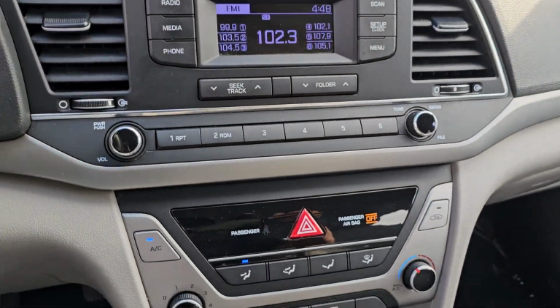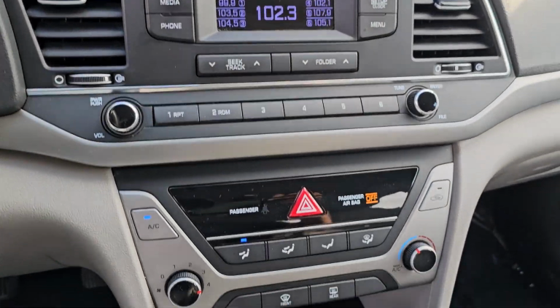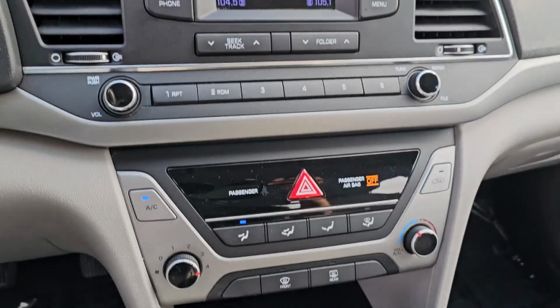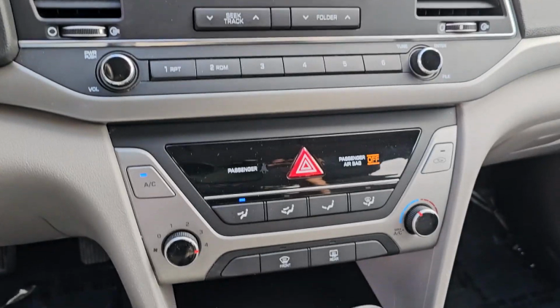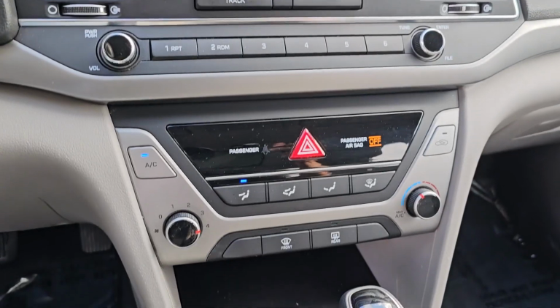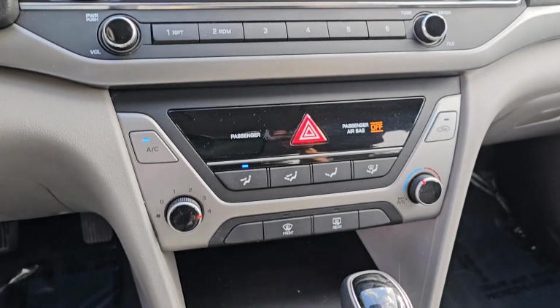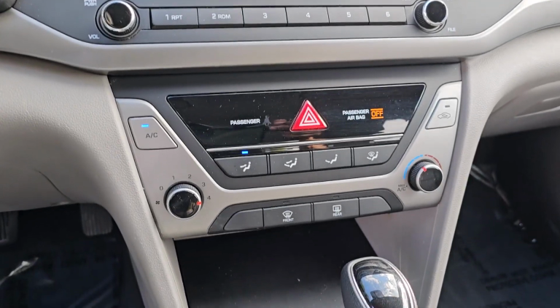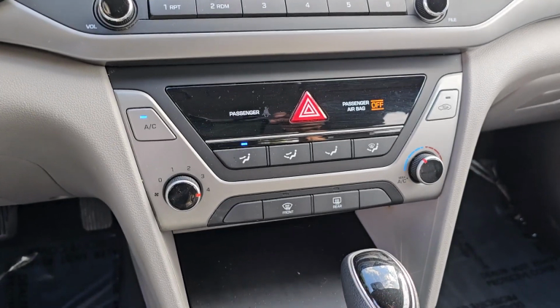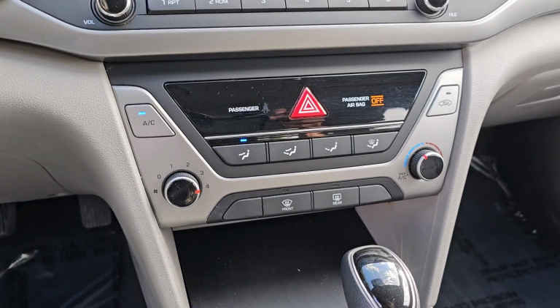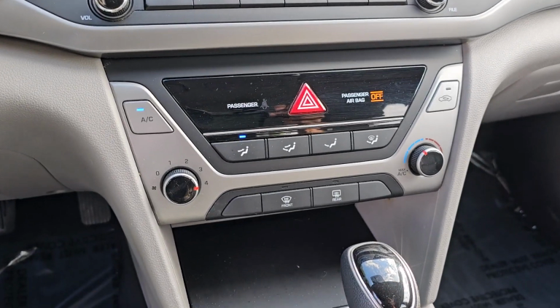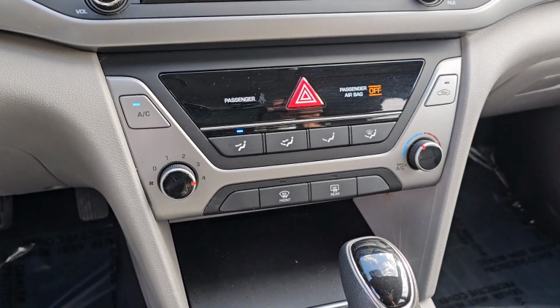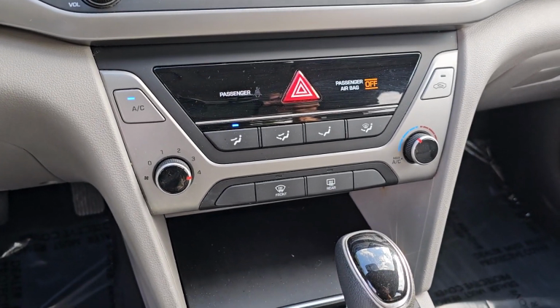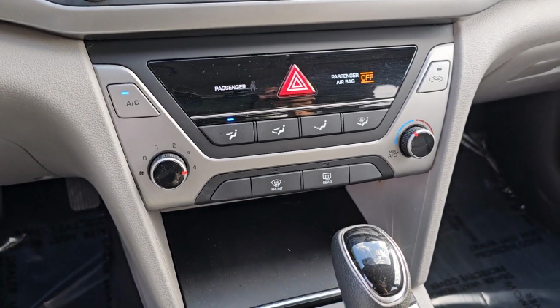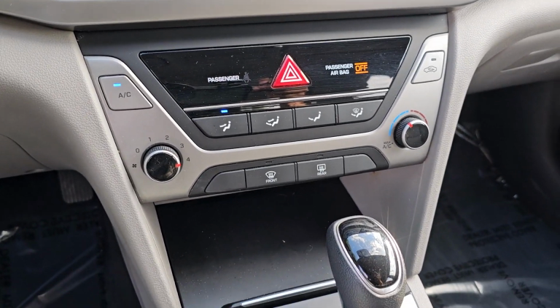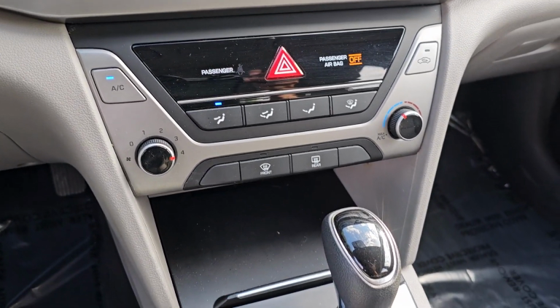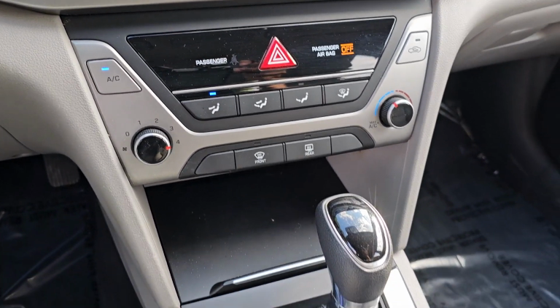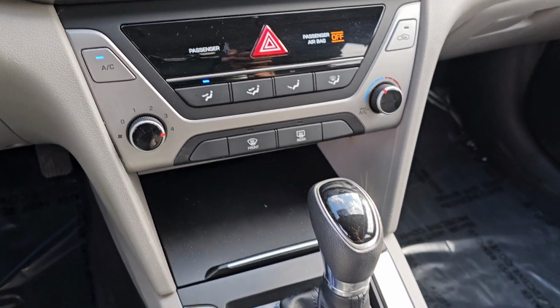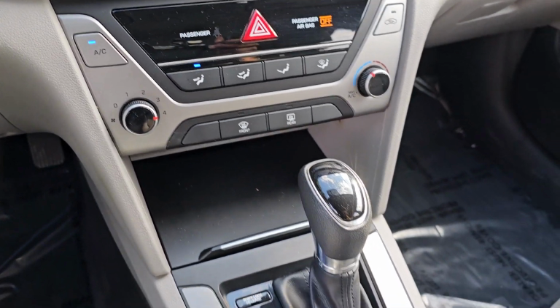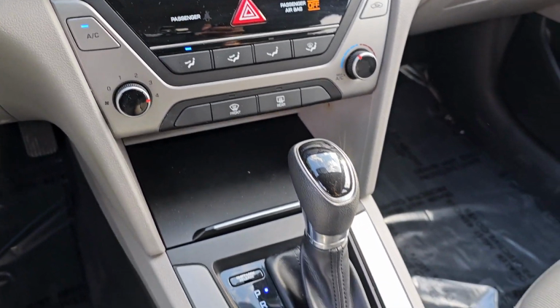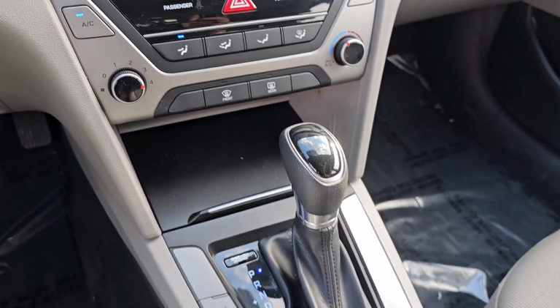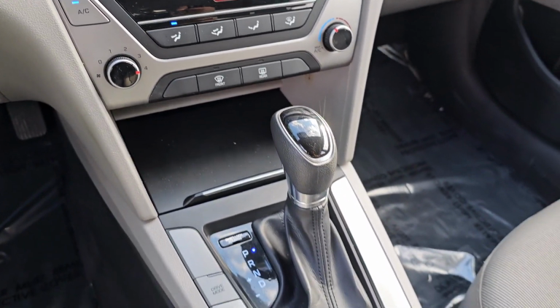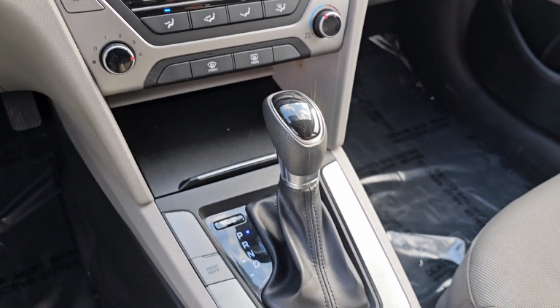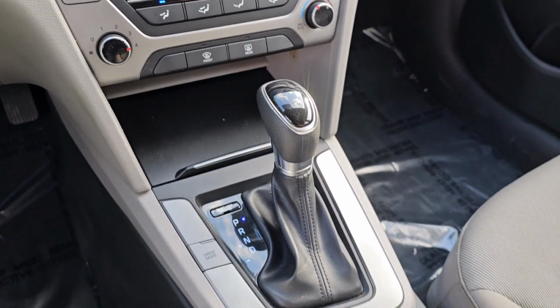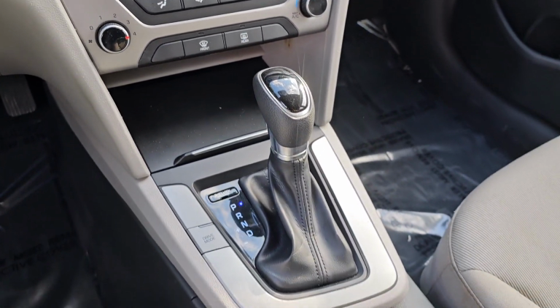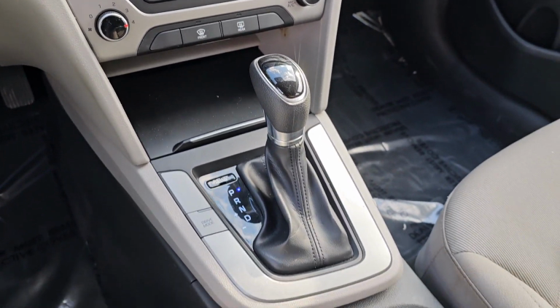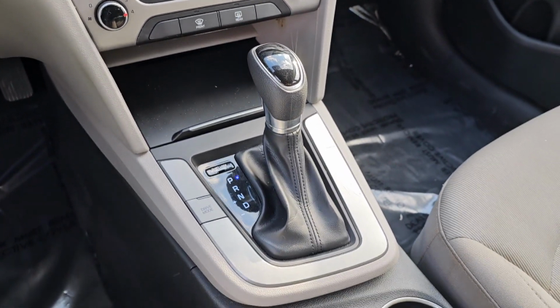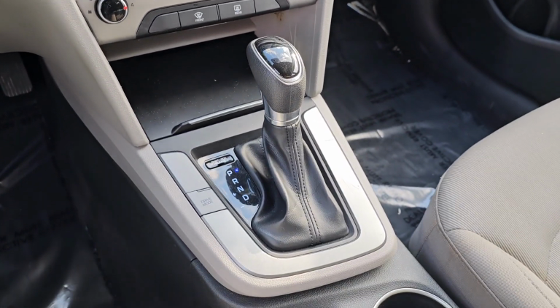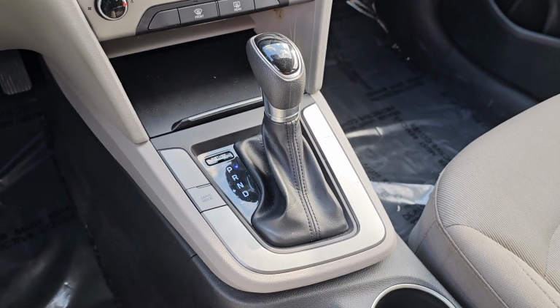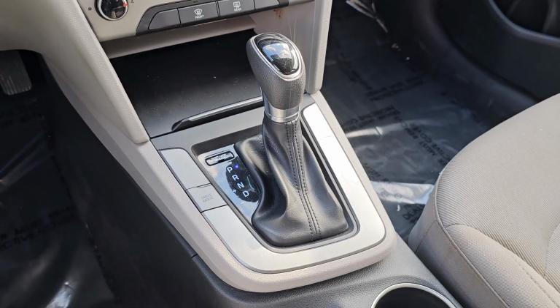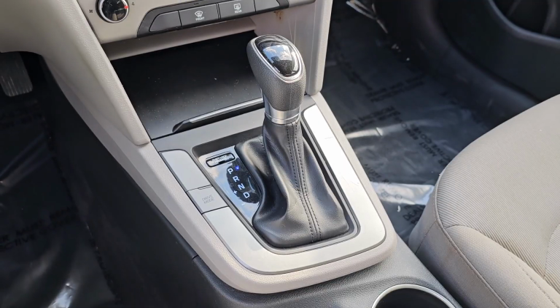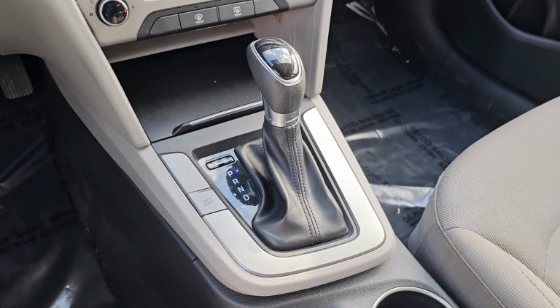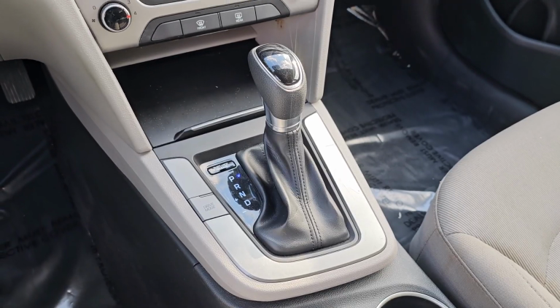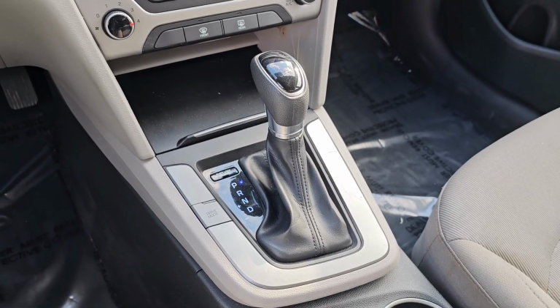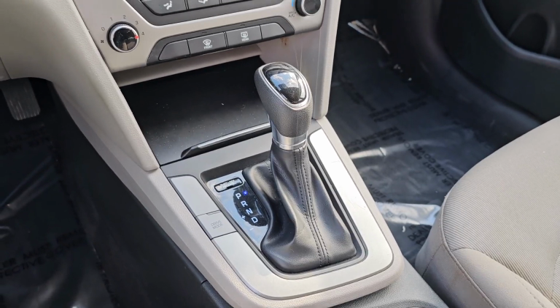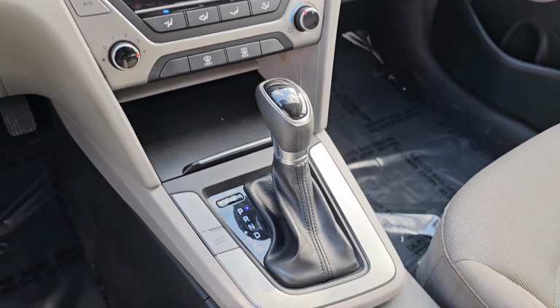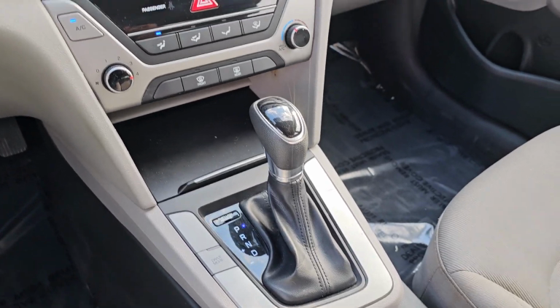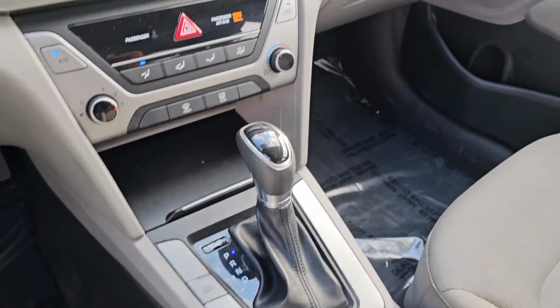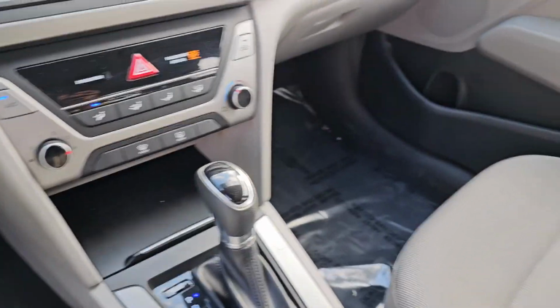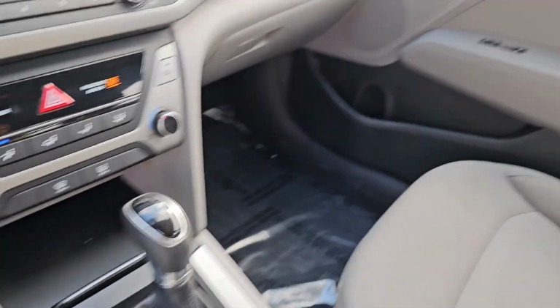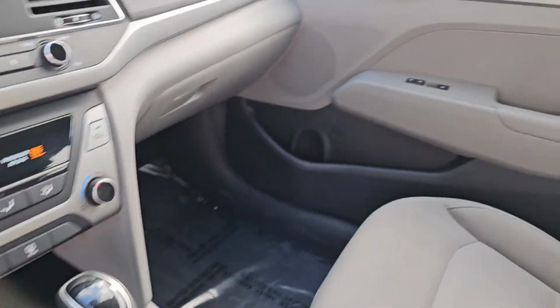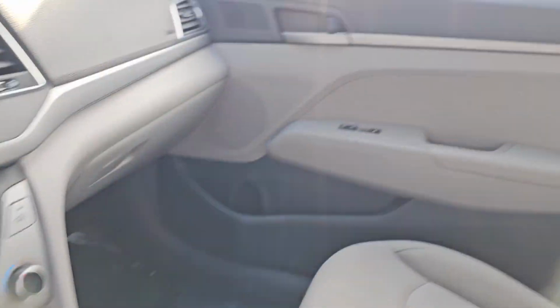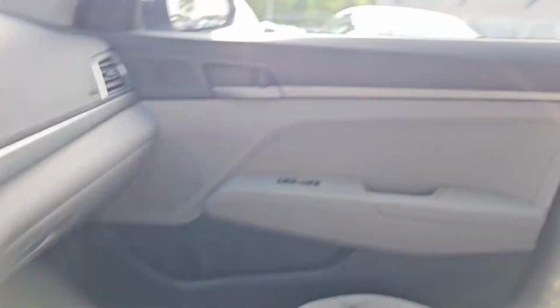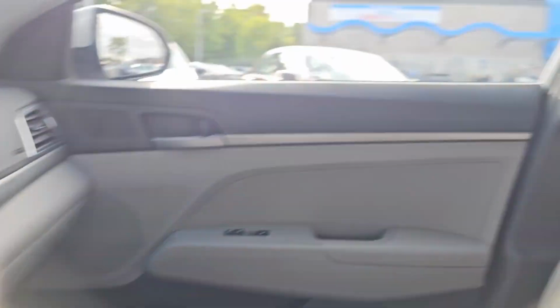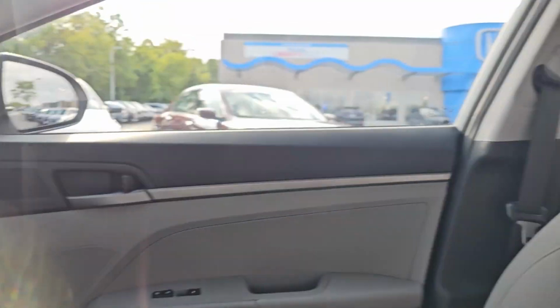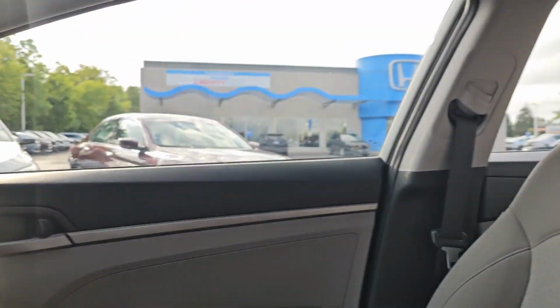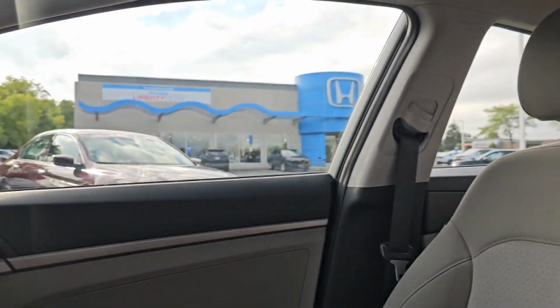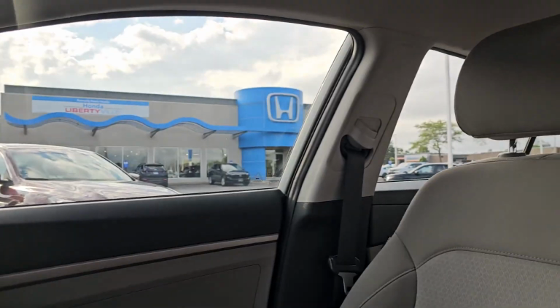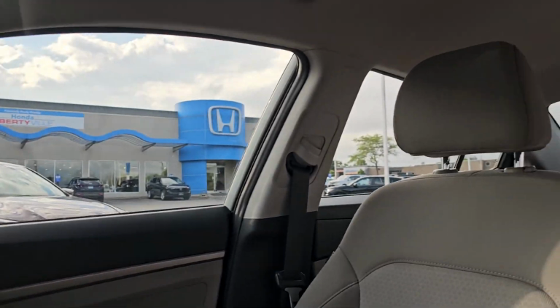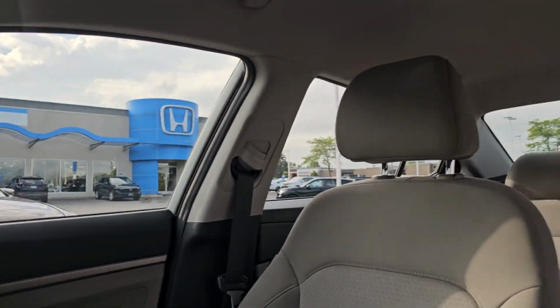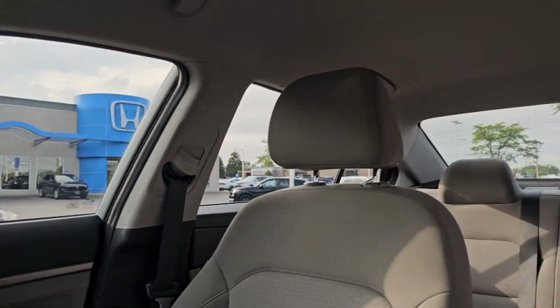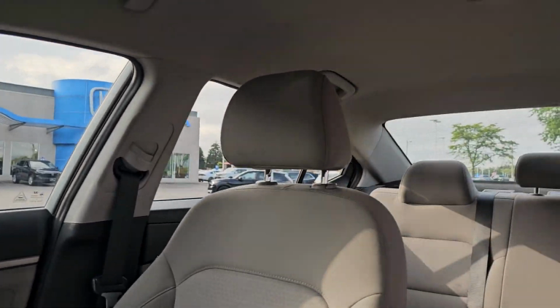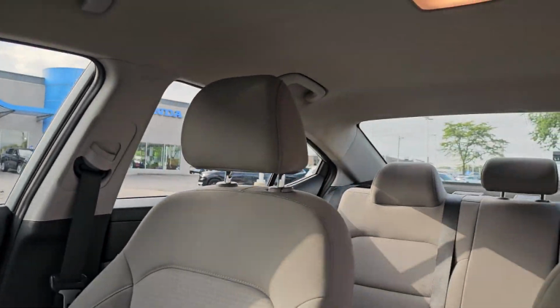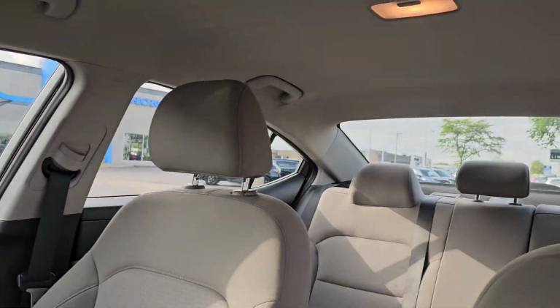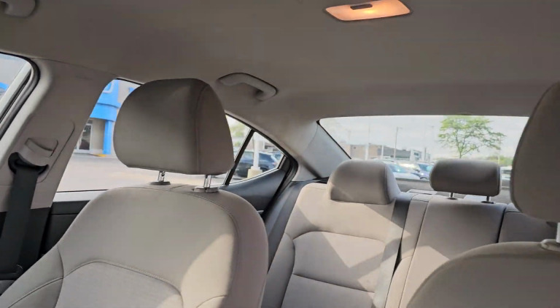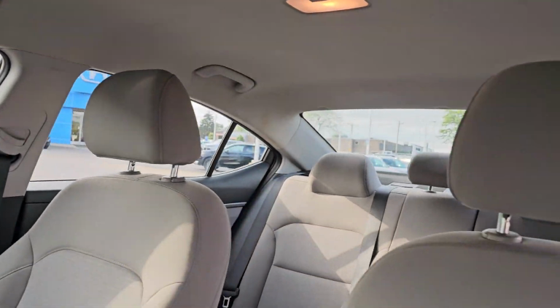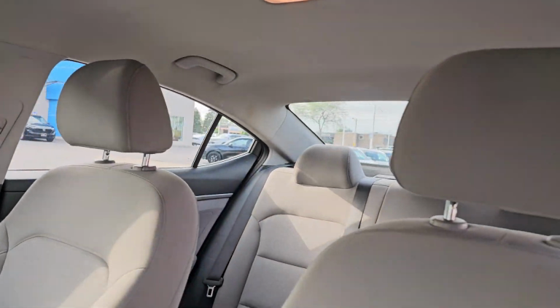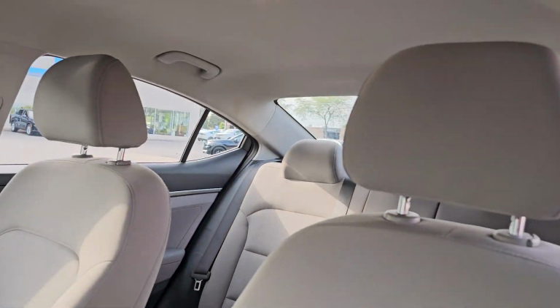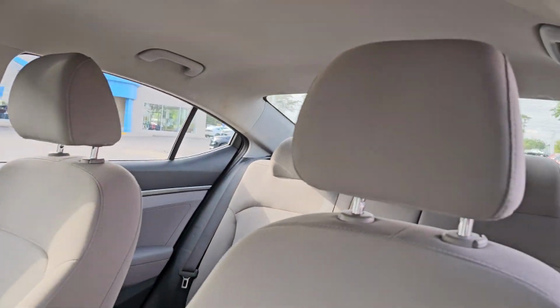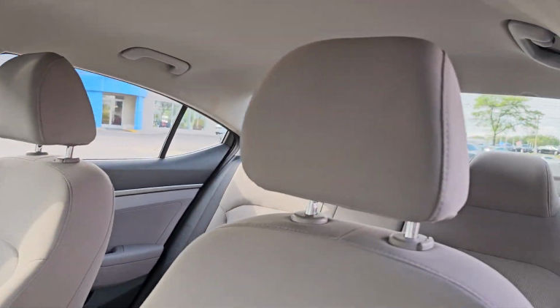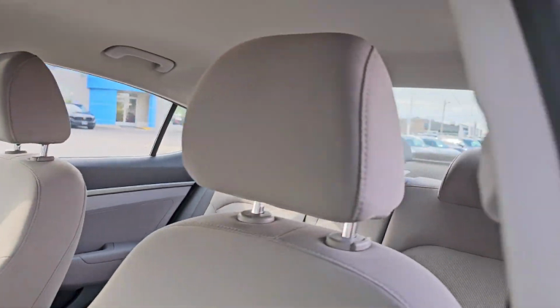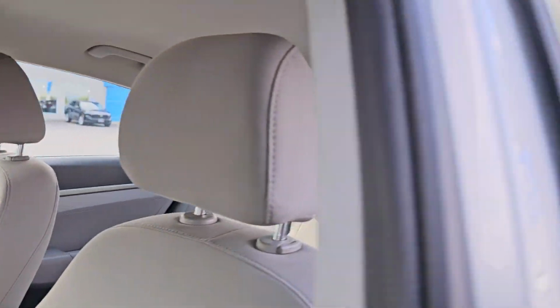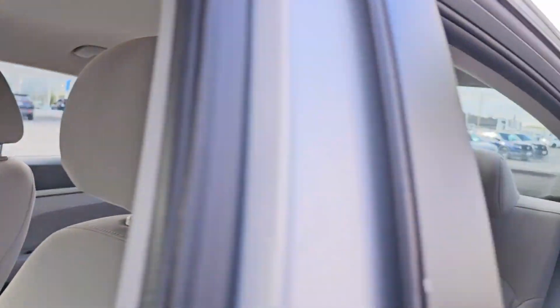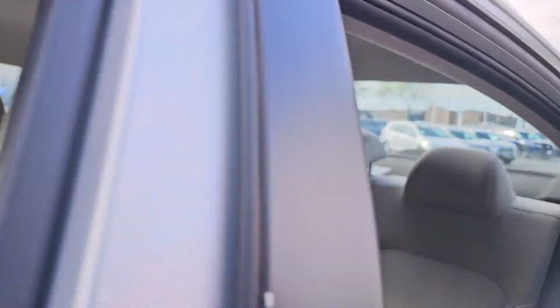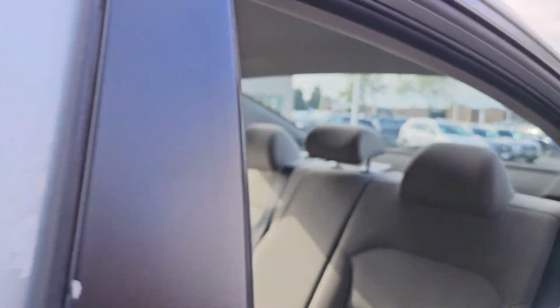Intermittent wipers, tire pressure monitoring system, passenger vanity mirror, floor mats, adjustable steering wheel.